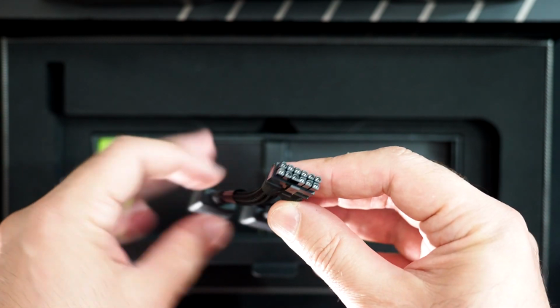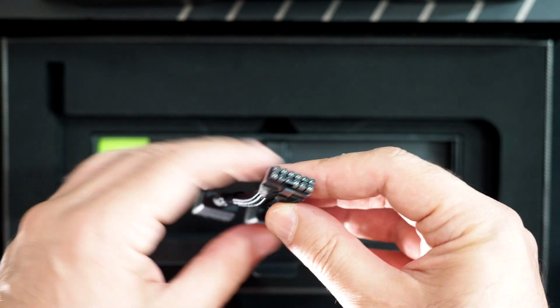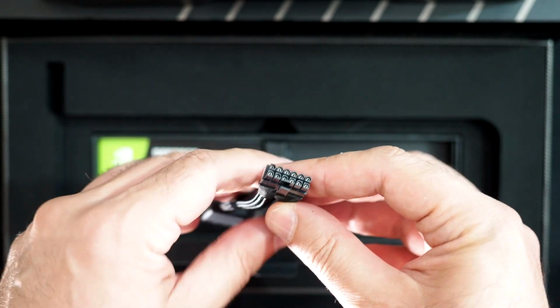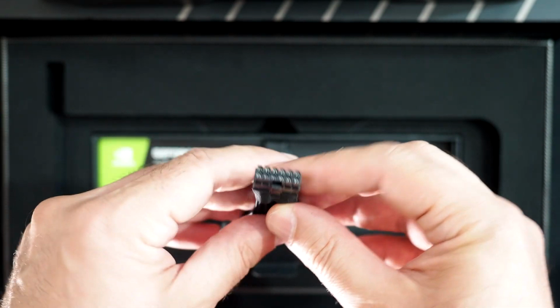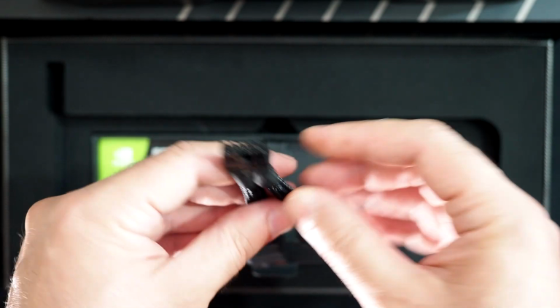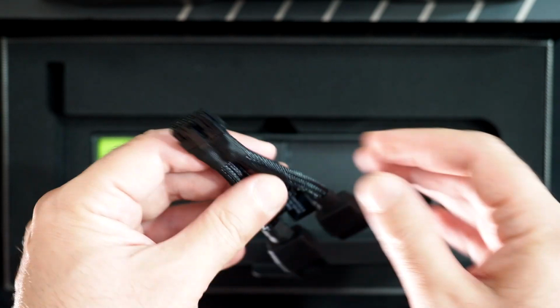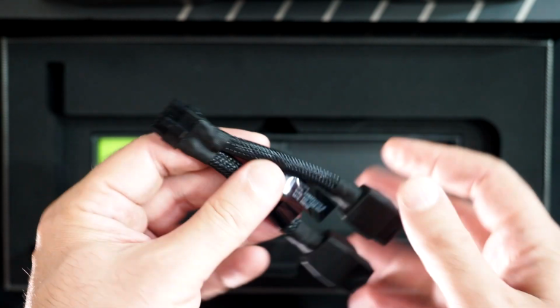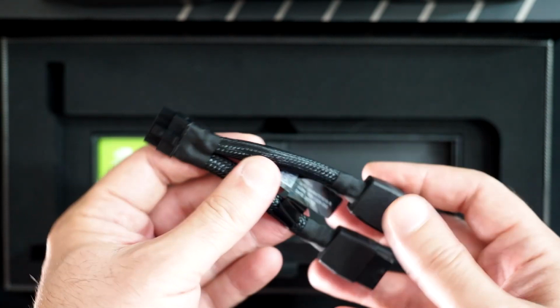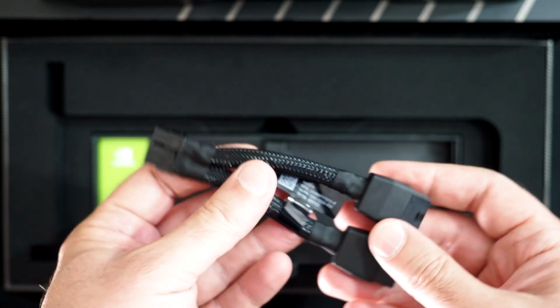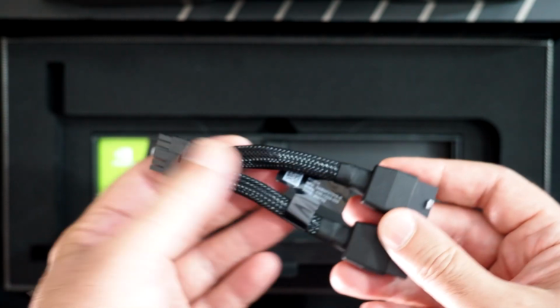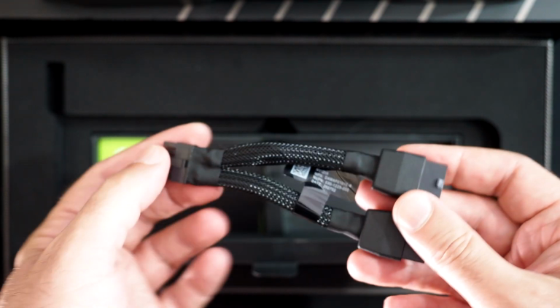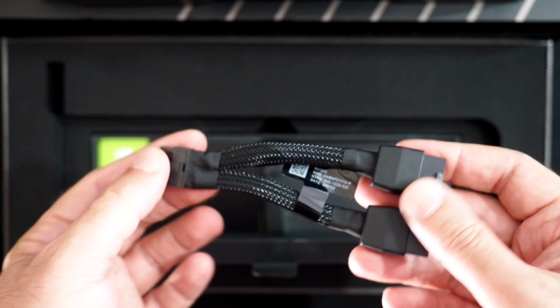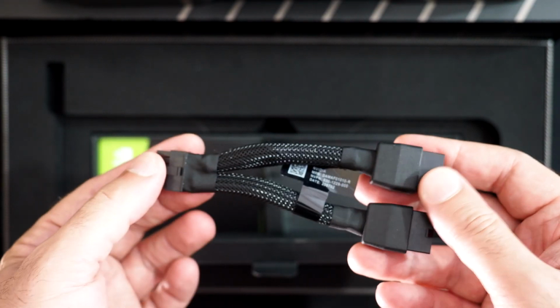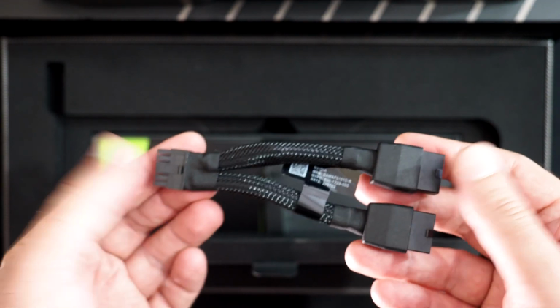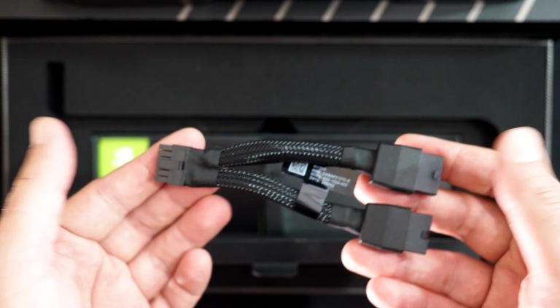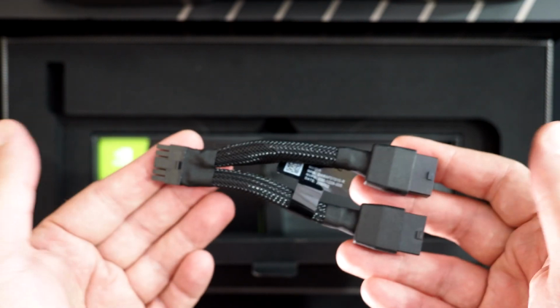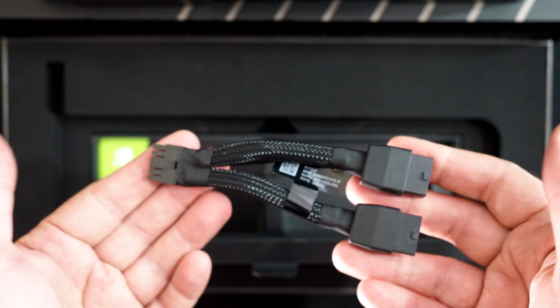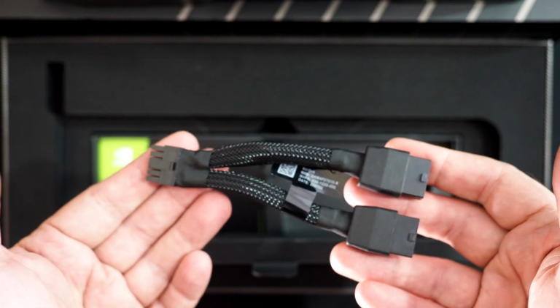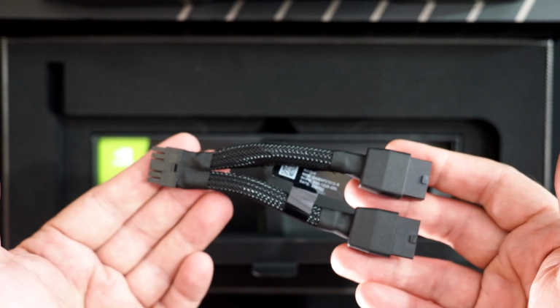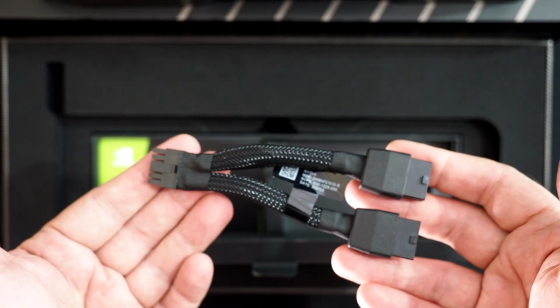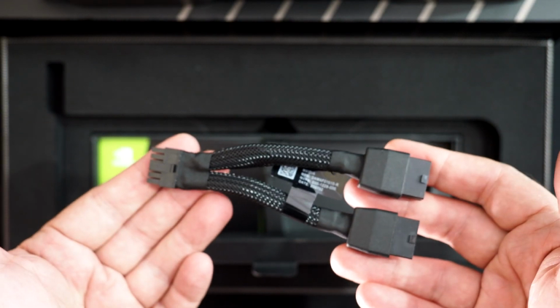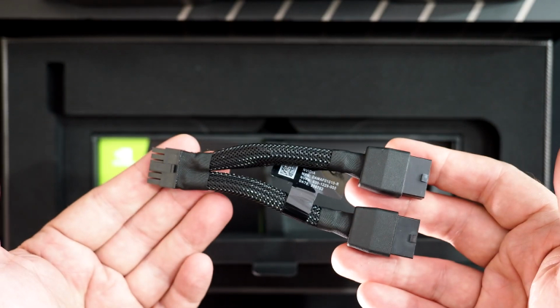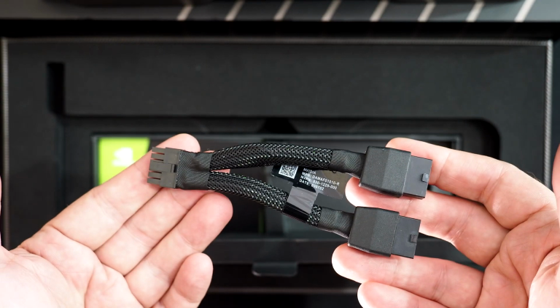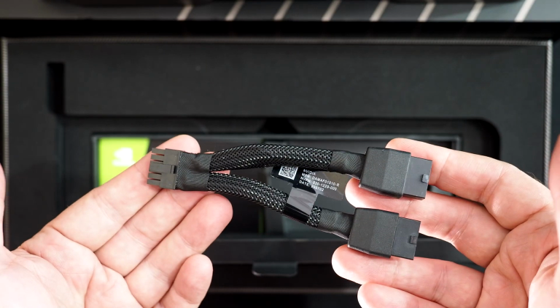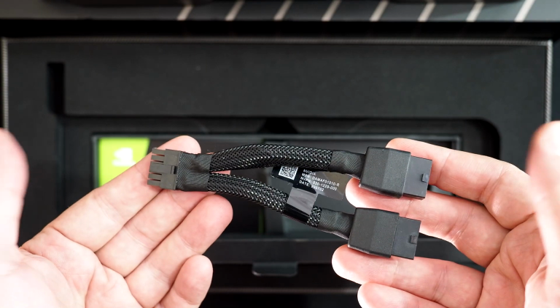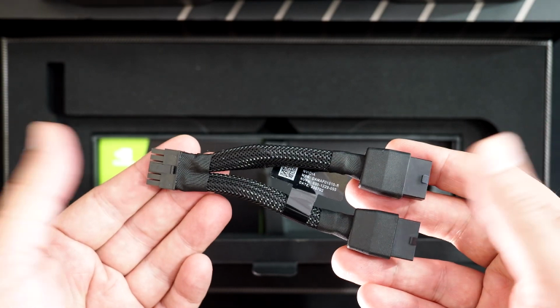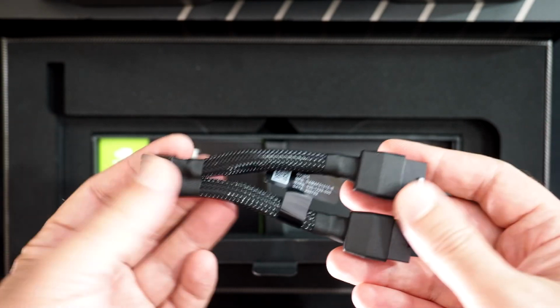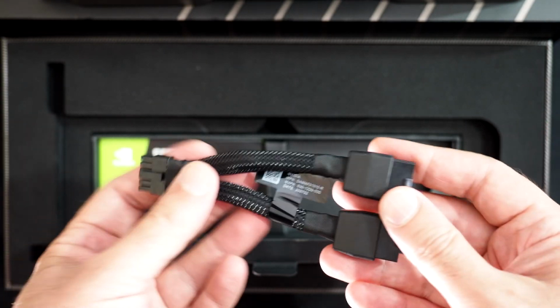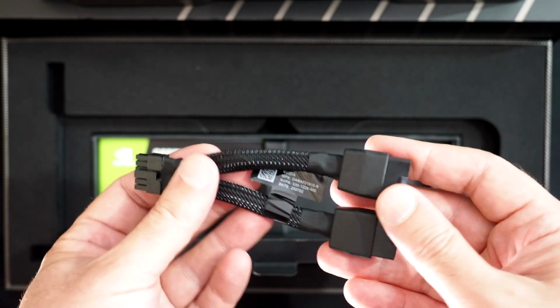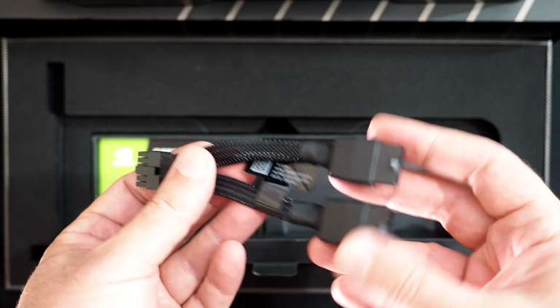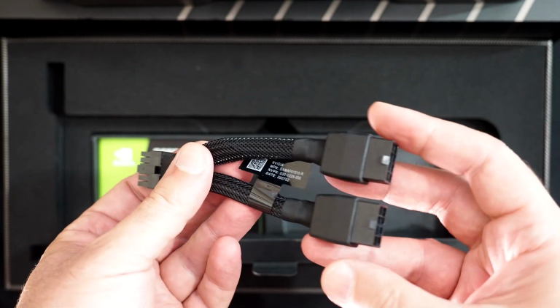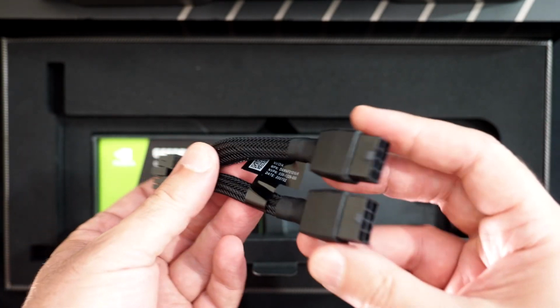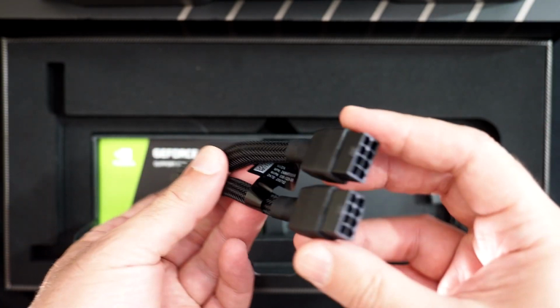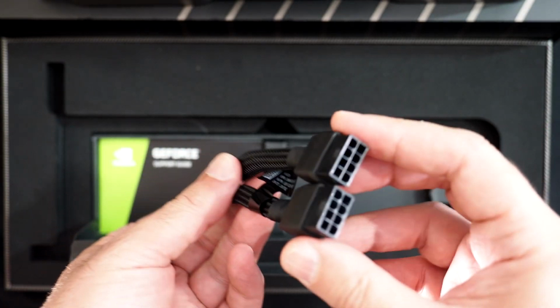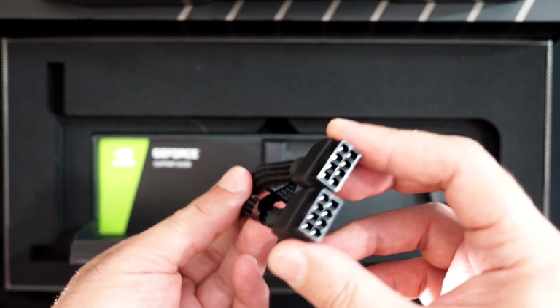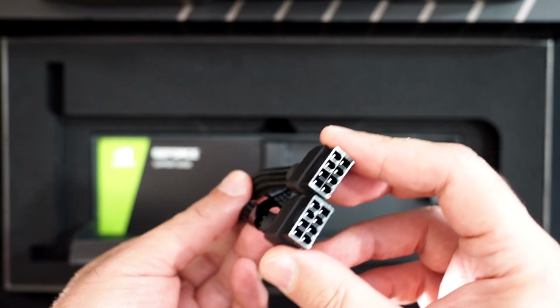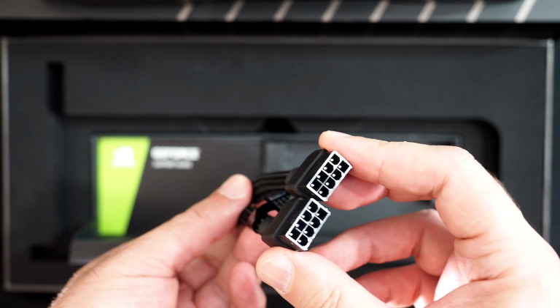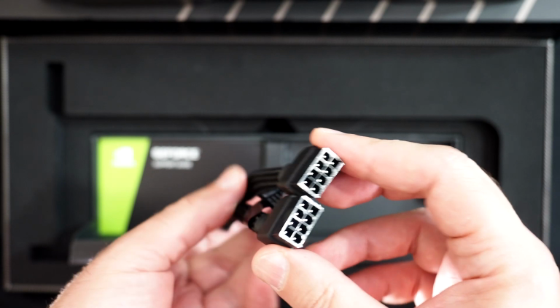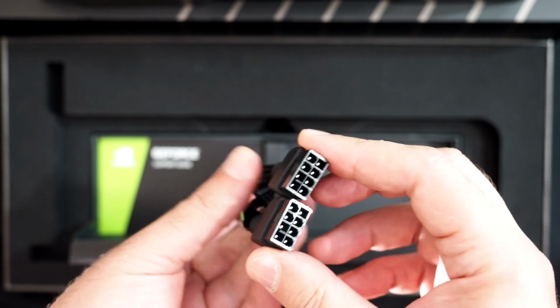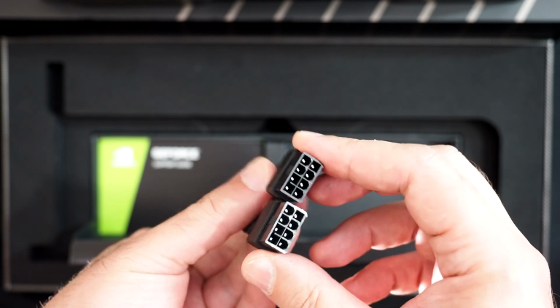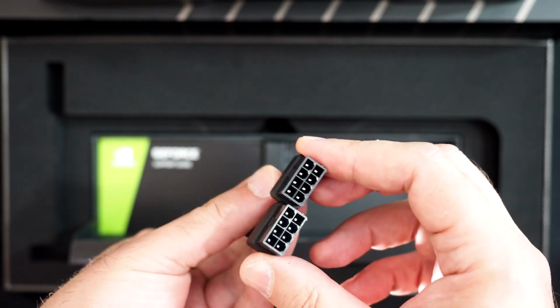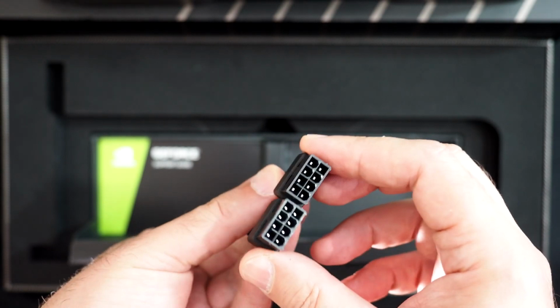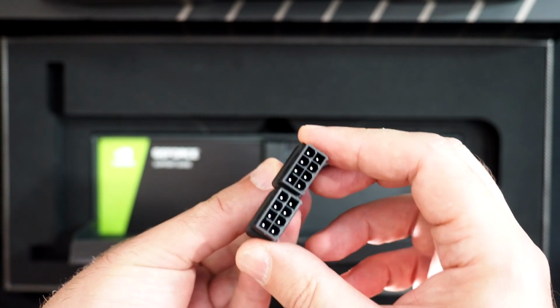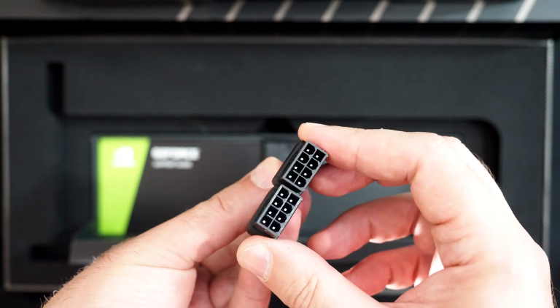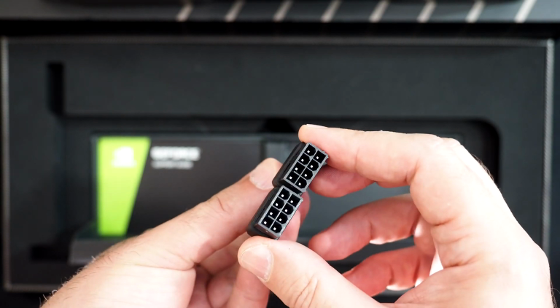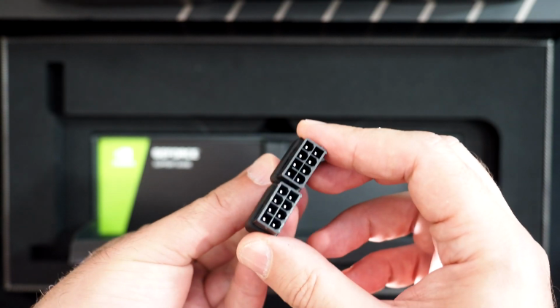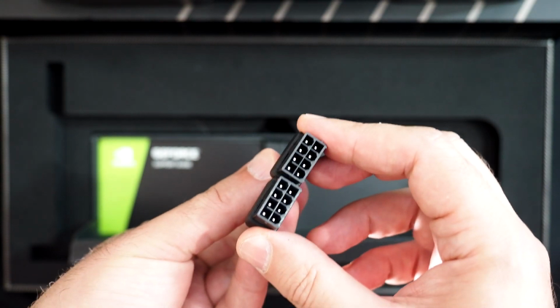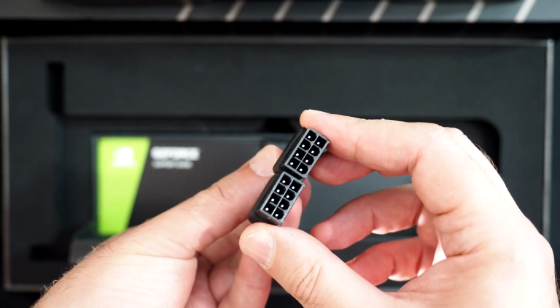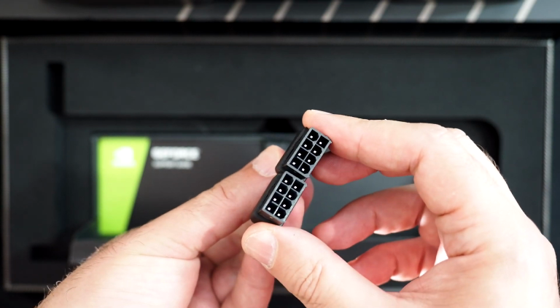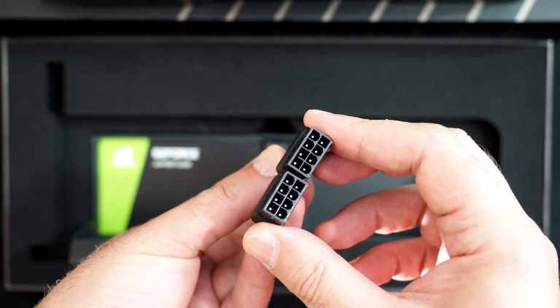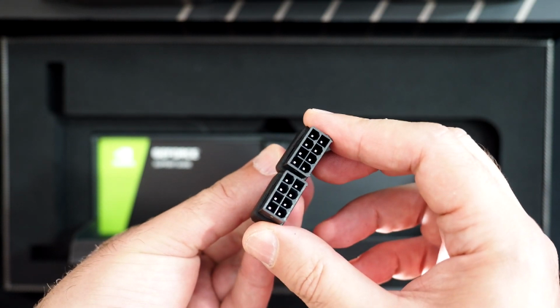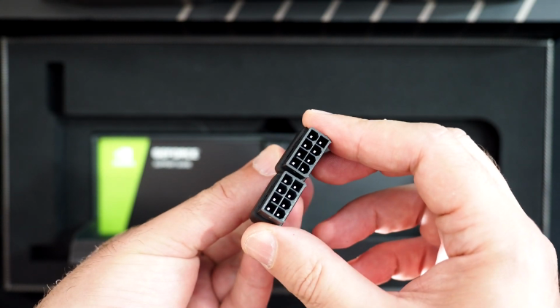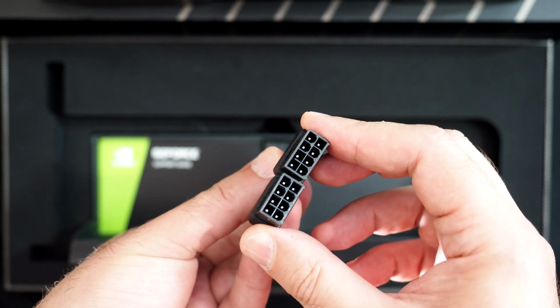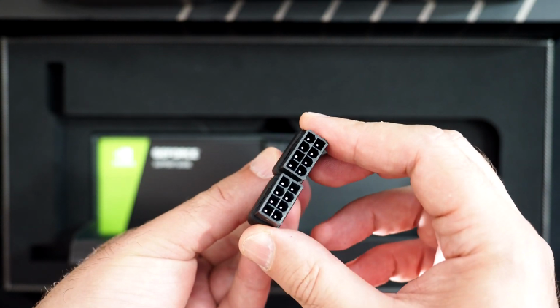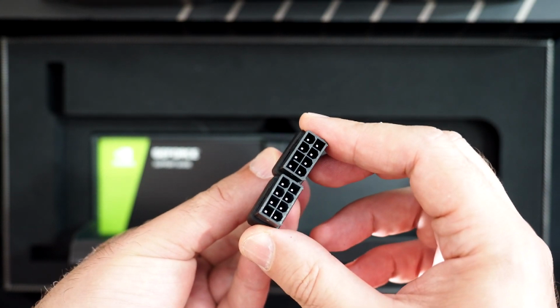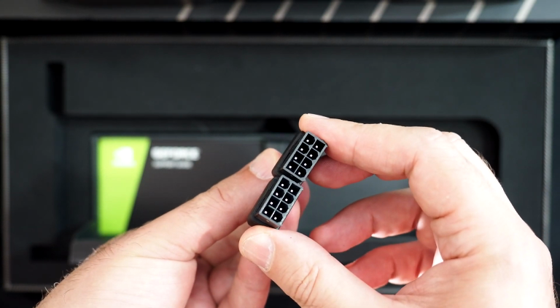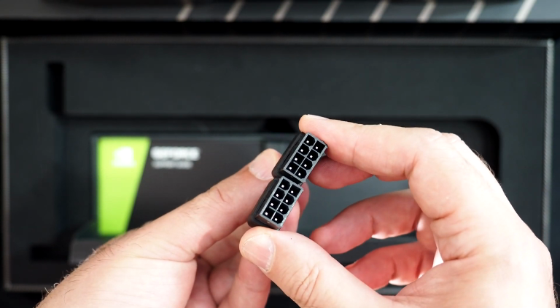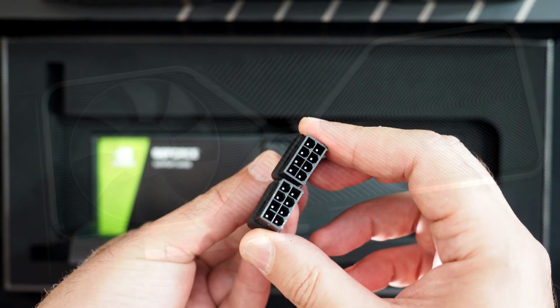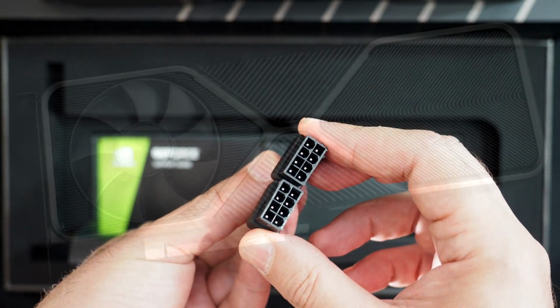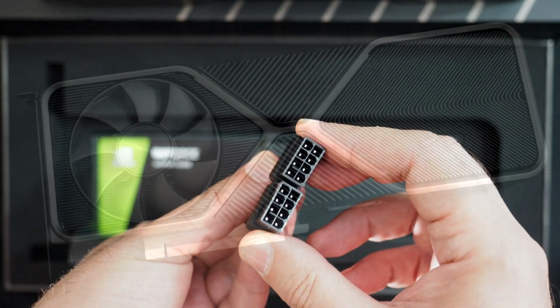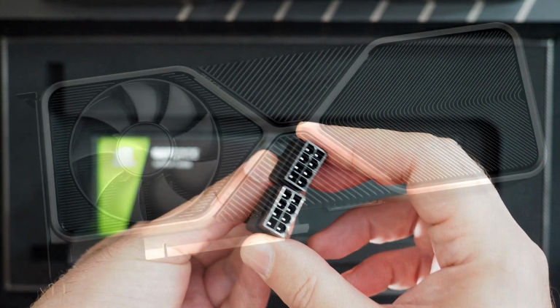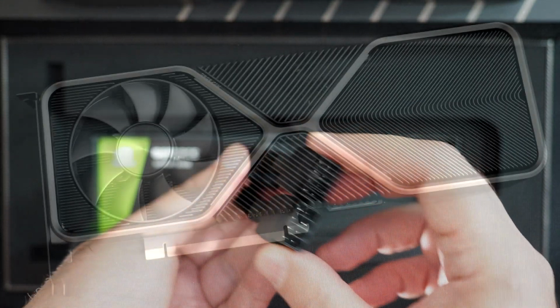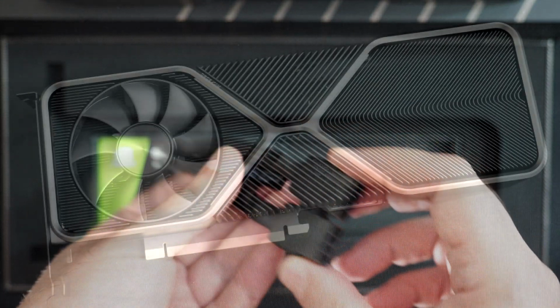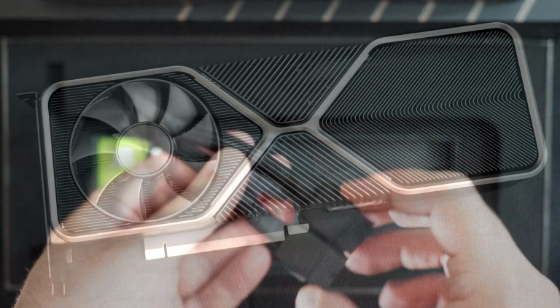The cards include an adapter that converts two 8-pin PCI Express power connectors to this single 12-pin. So if you're considering one of these cards, you will not need a new power supply — you can use existing power supplies with the standard PCI Express power connectors.